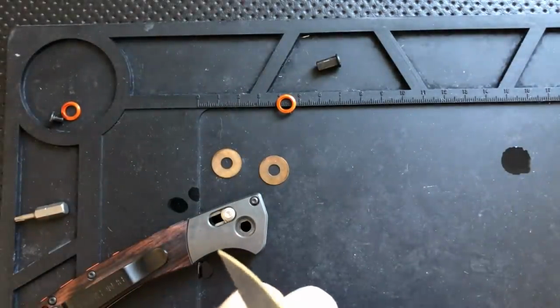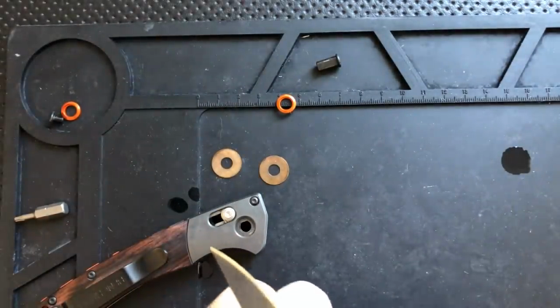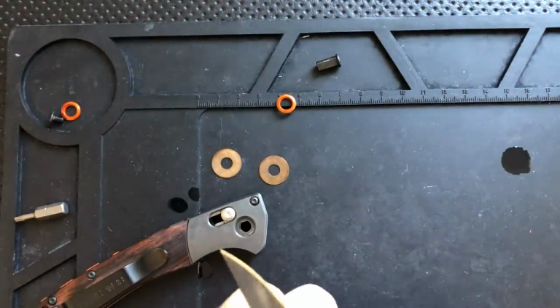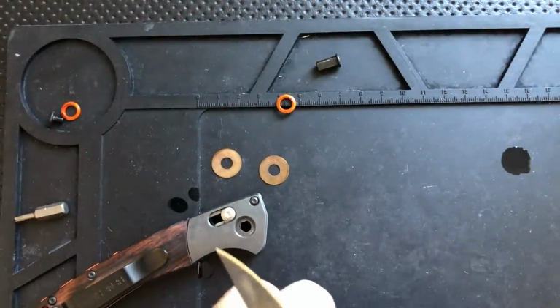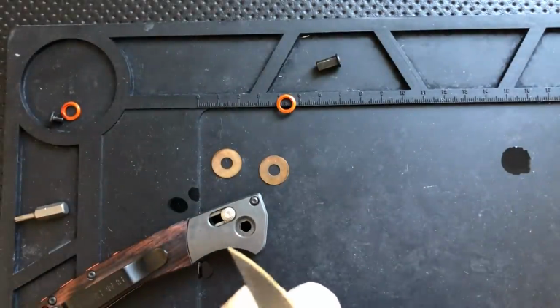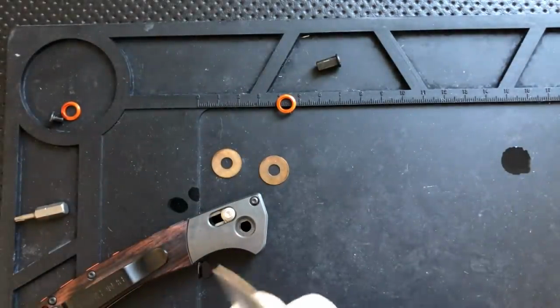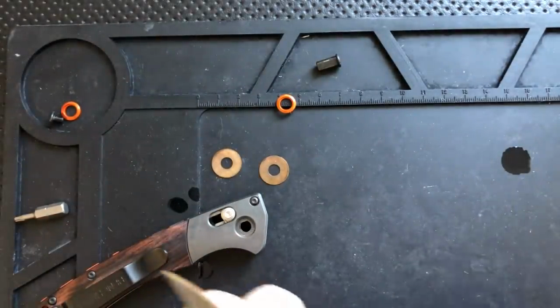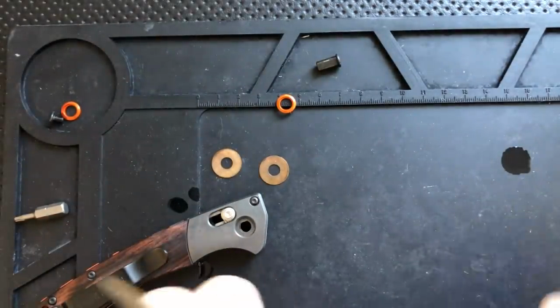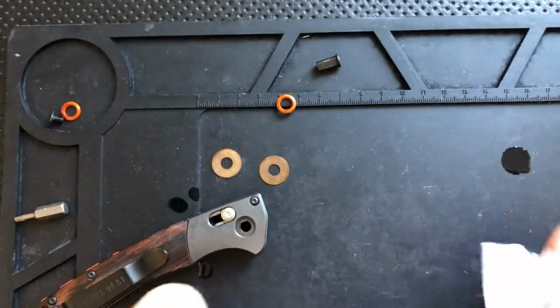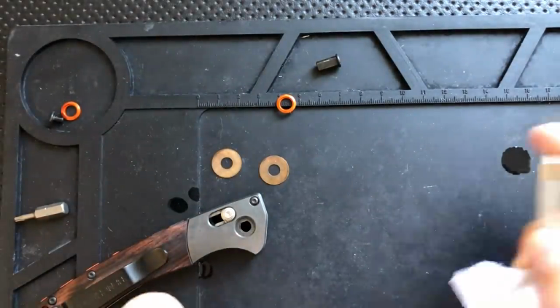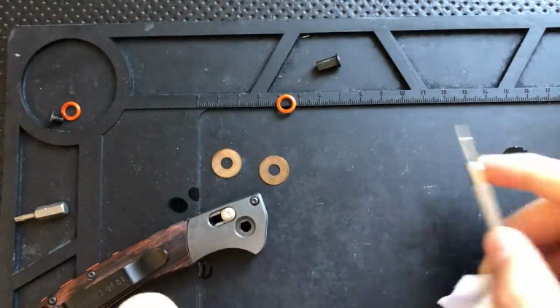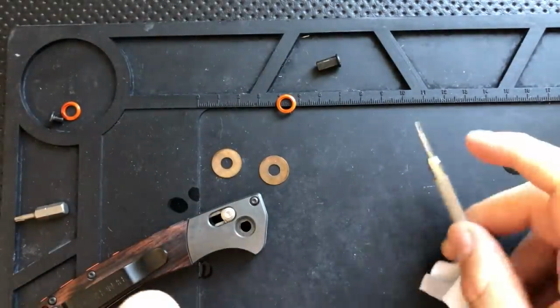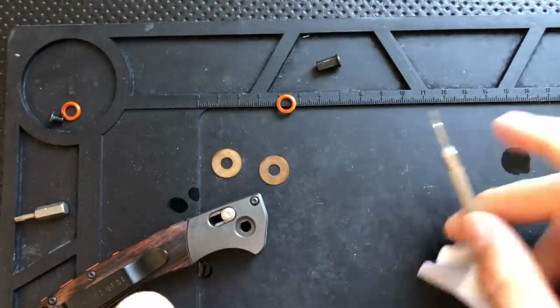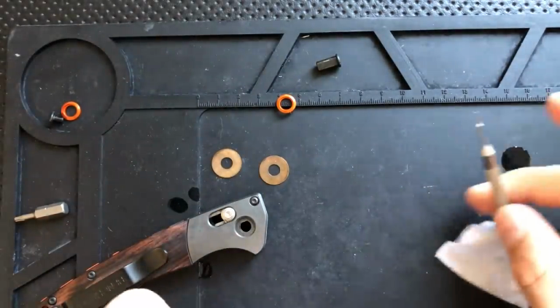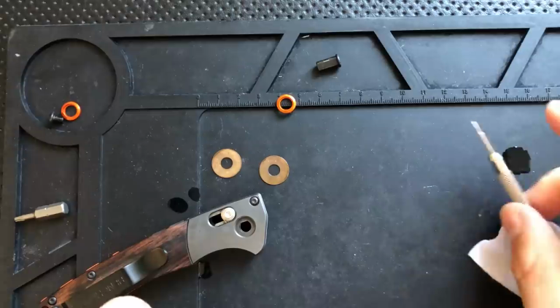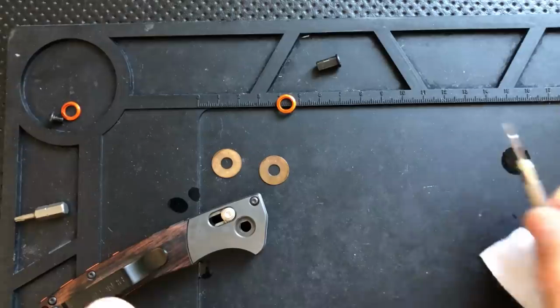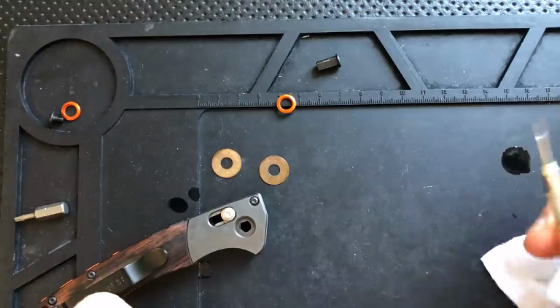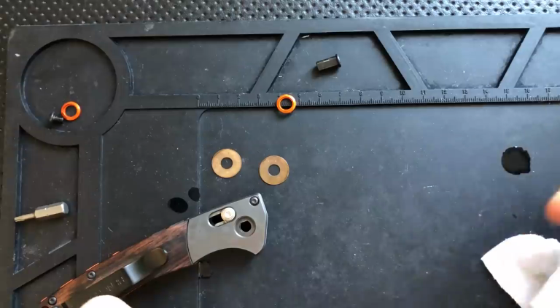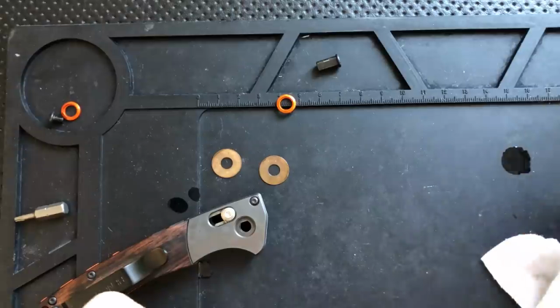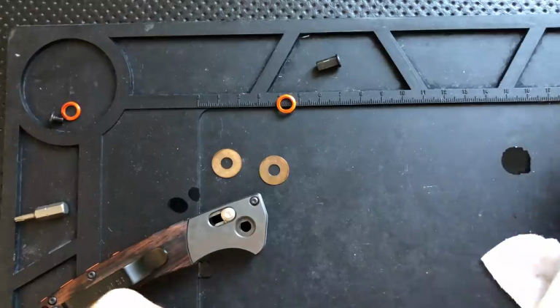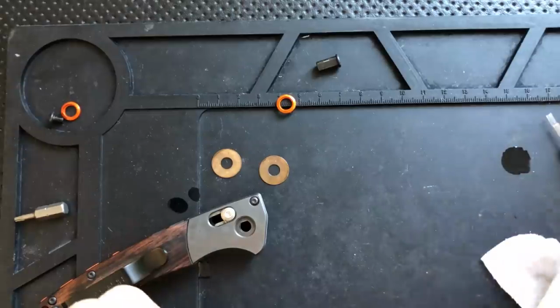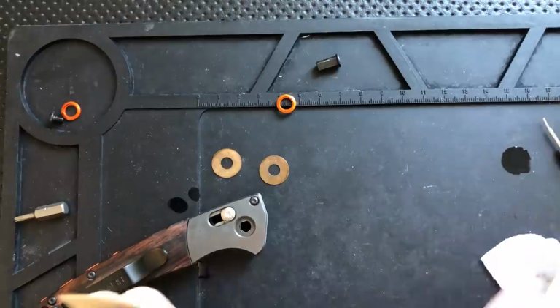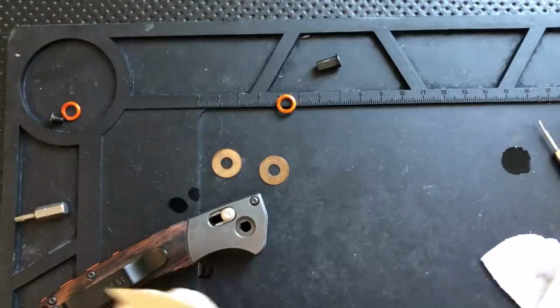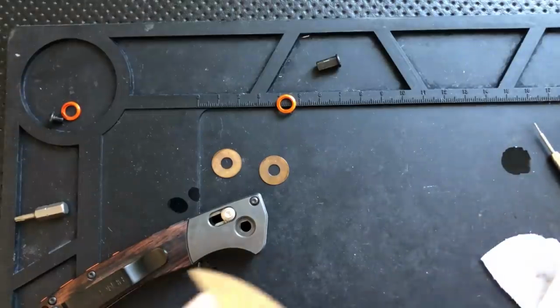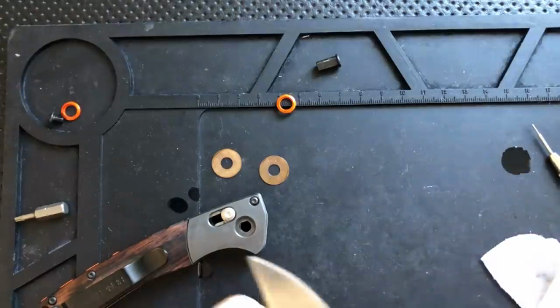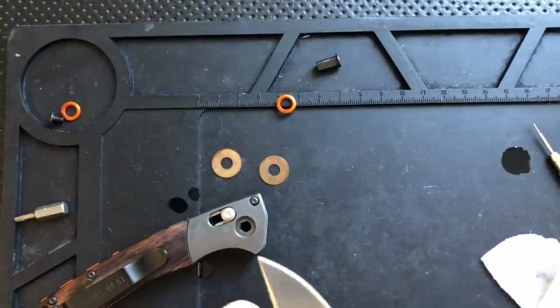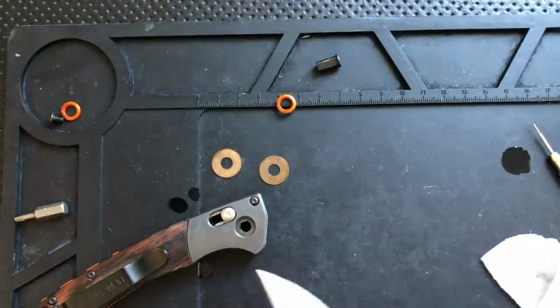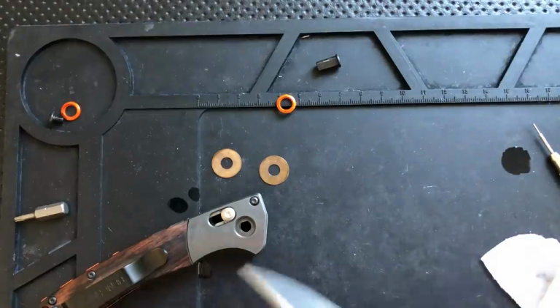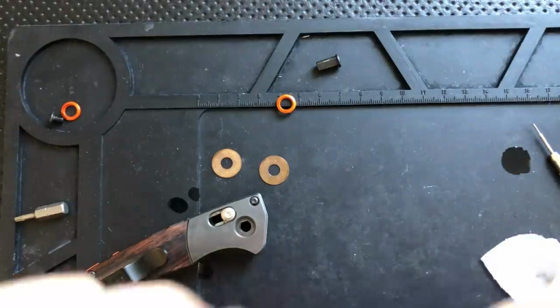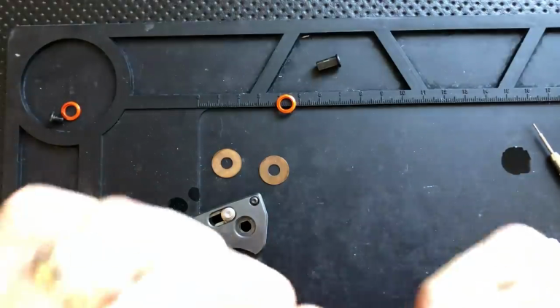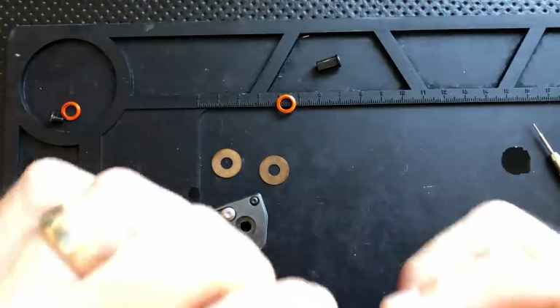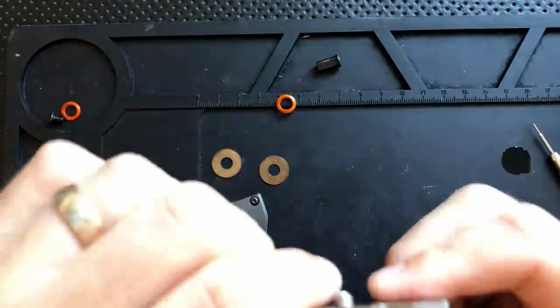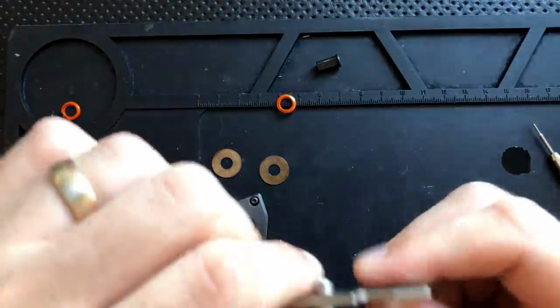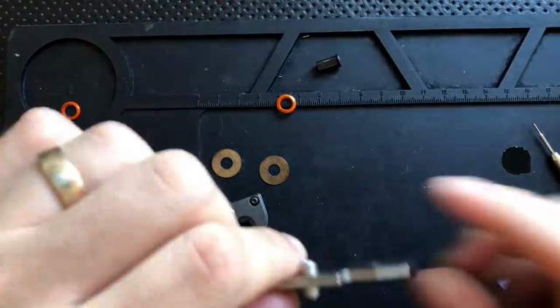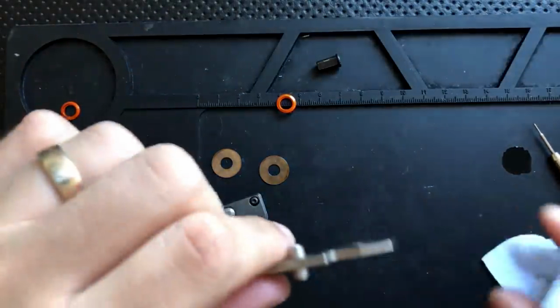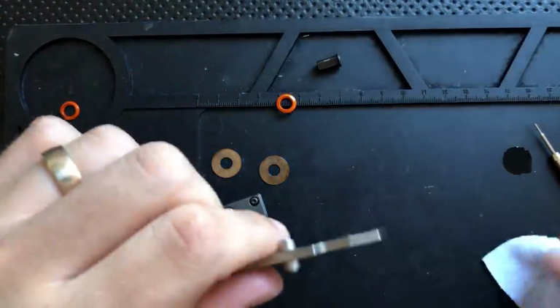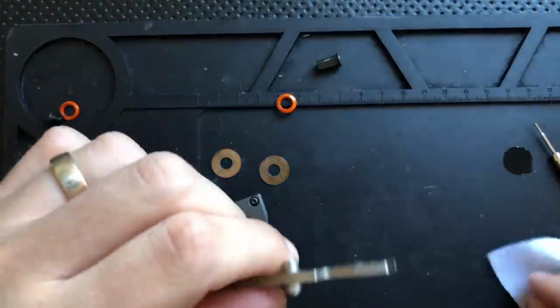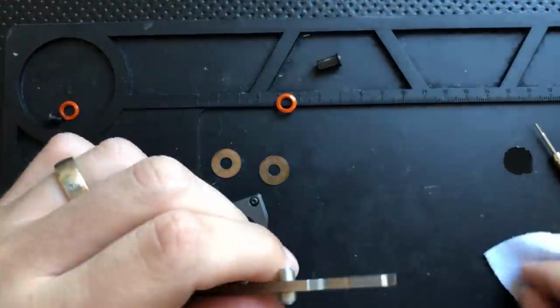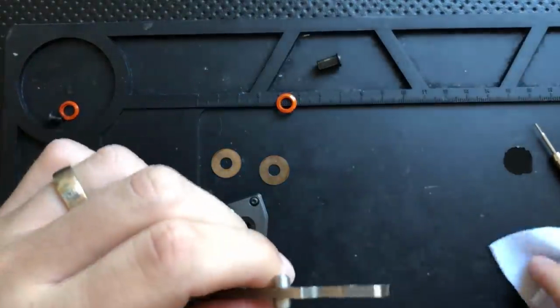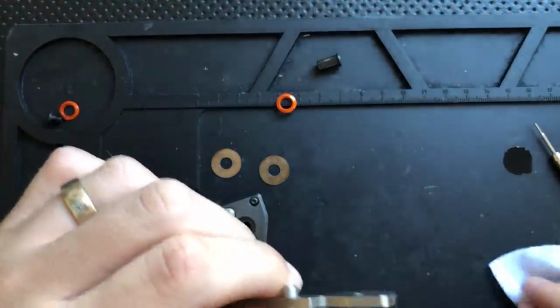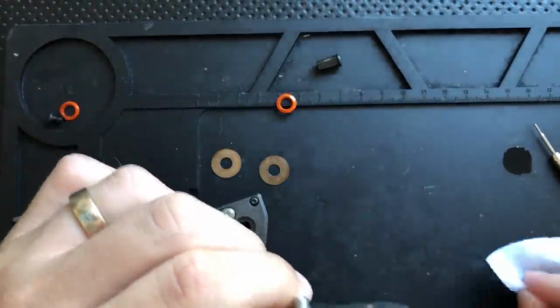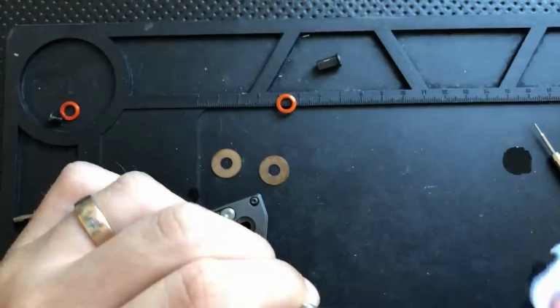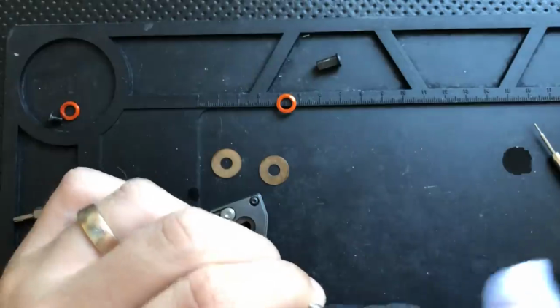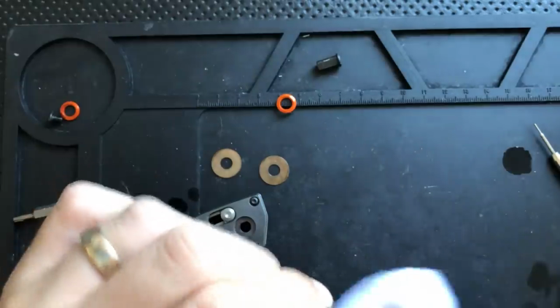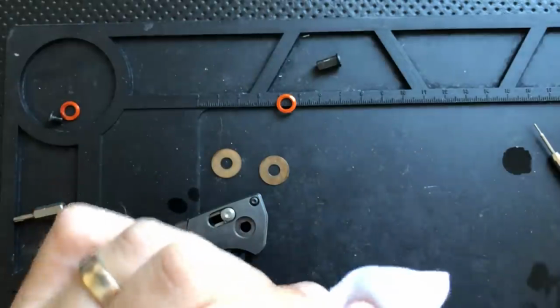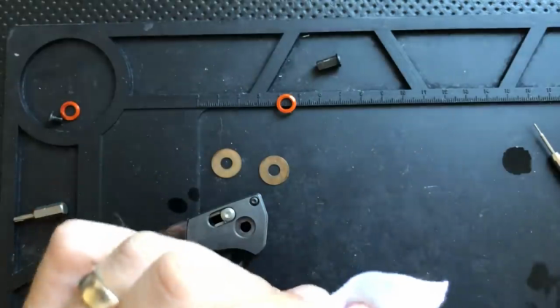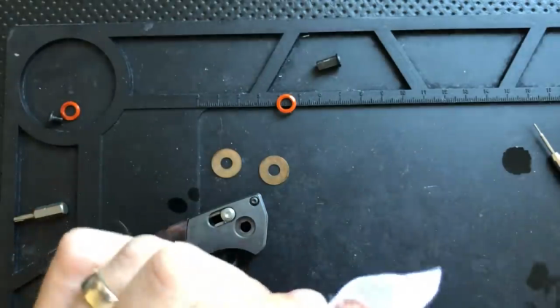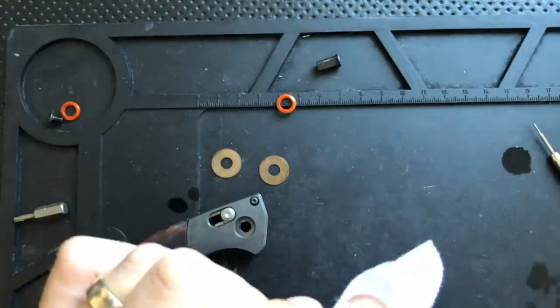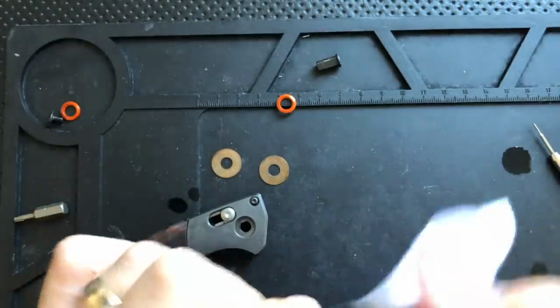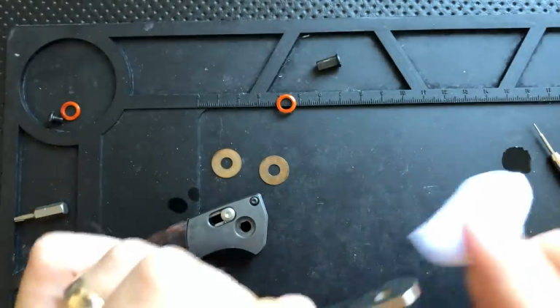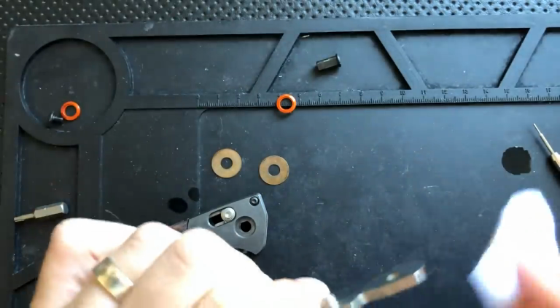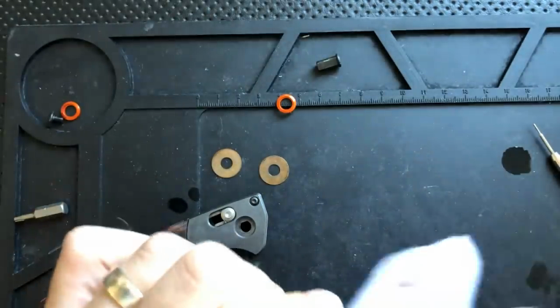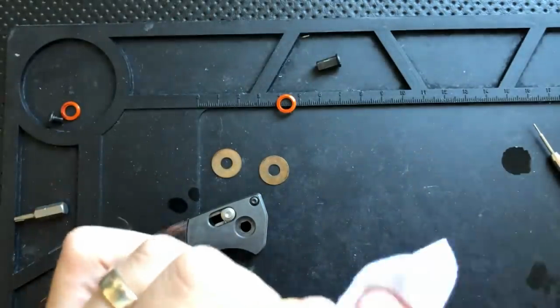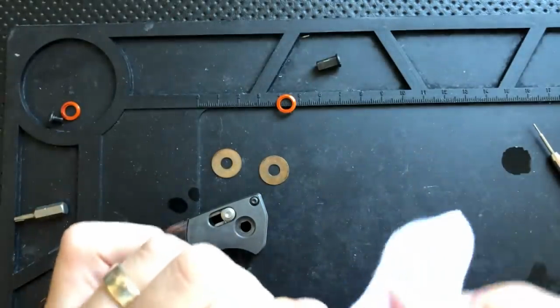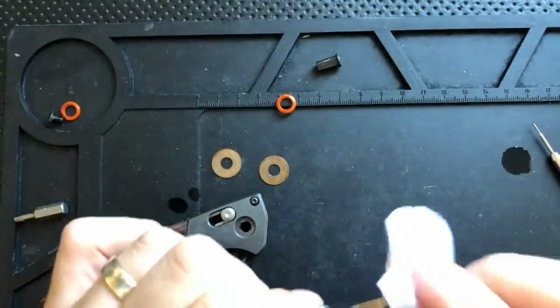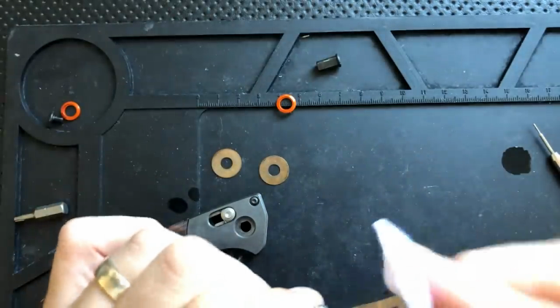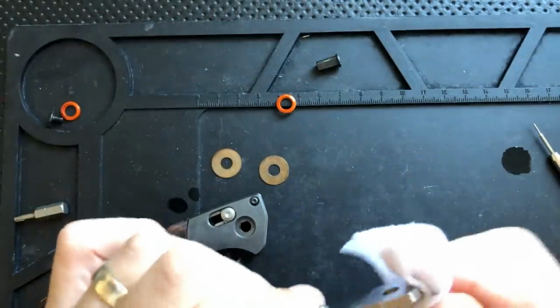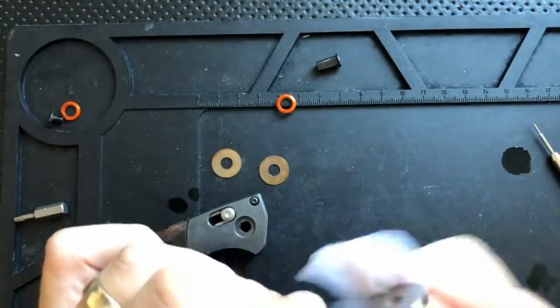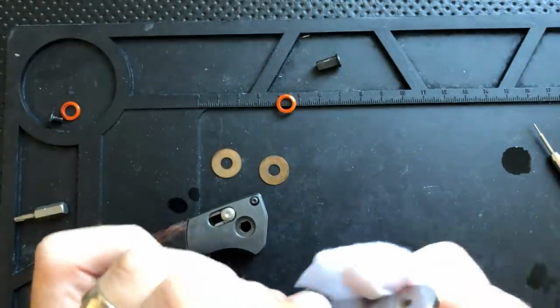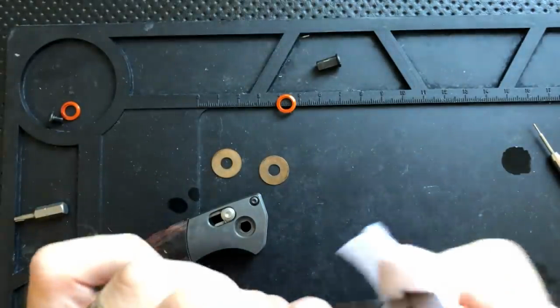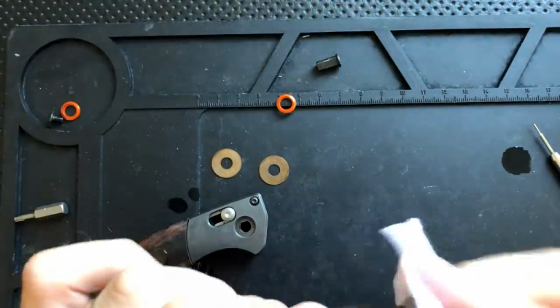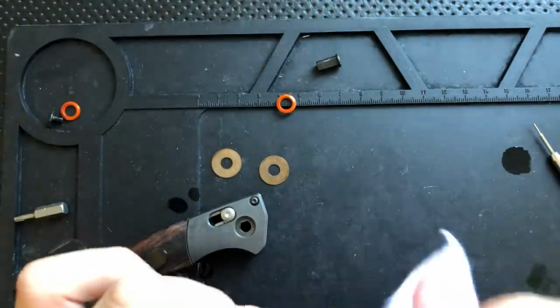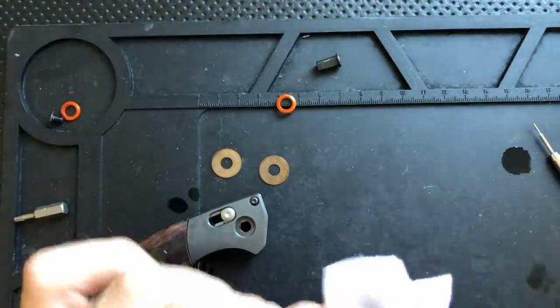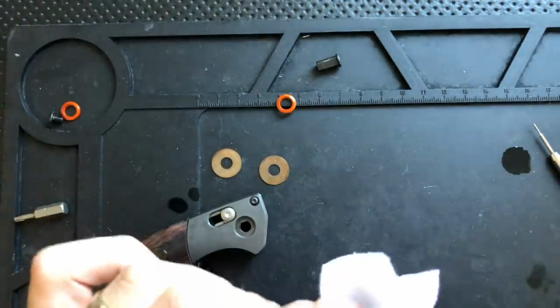I want to get up onto this surface here because this is an area where axis locks can develop some grit. You can see there's a little deposit of grit in there, so I want to get up in there and clean that off. Sometimes you've got to use a little tool. There we go — and probably have the same thing in the back here, but a little bit, not too bad.